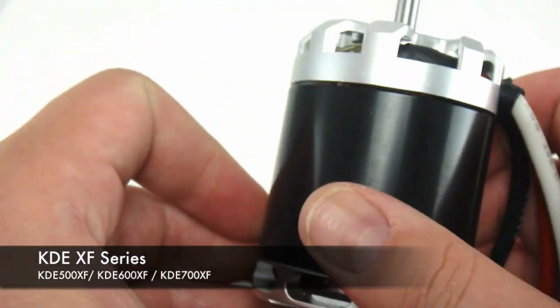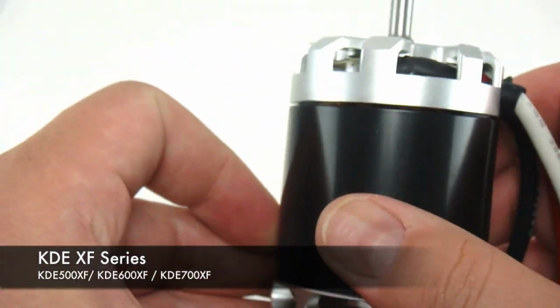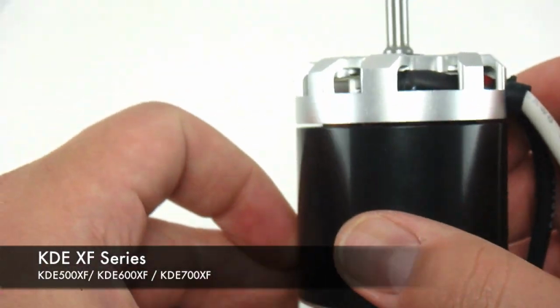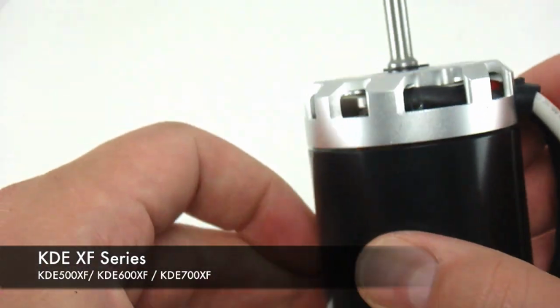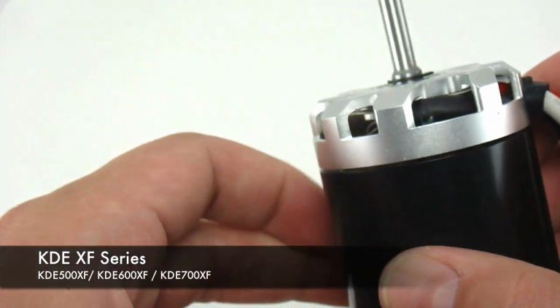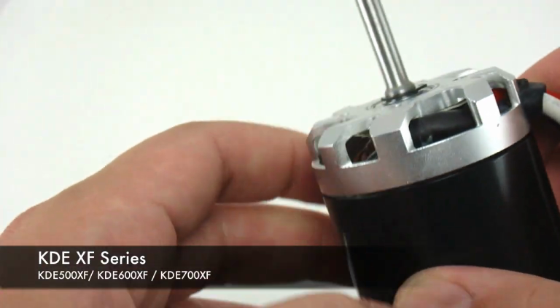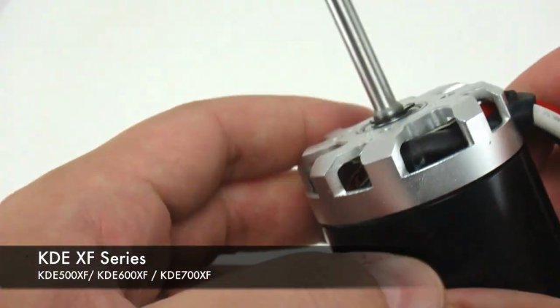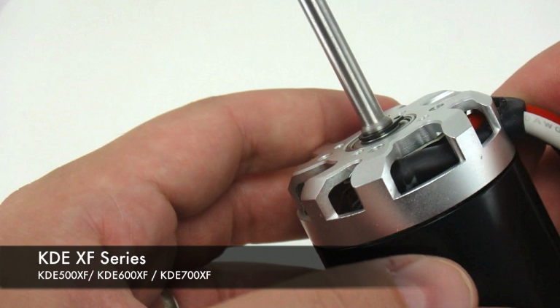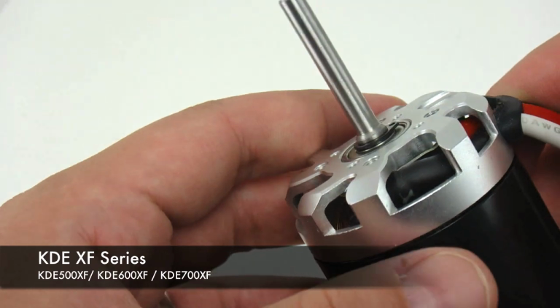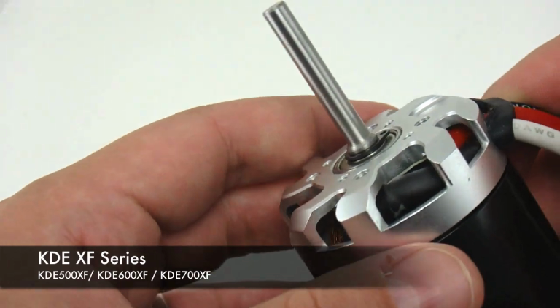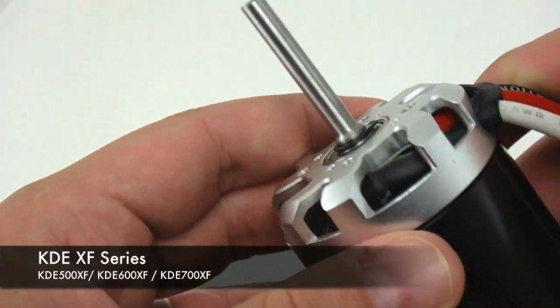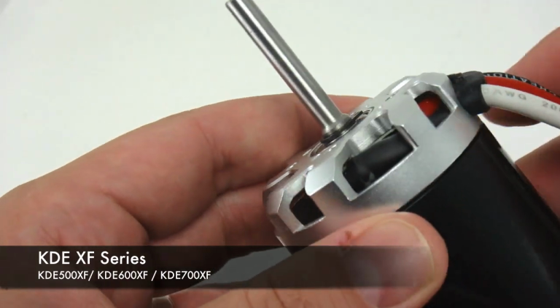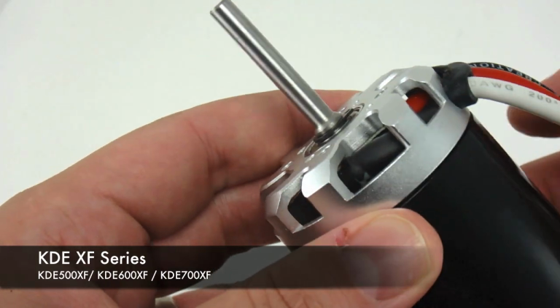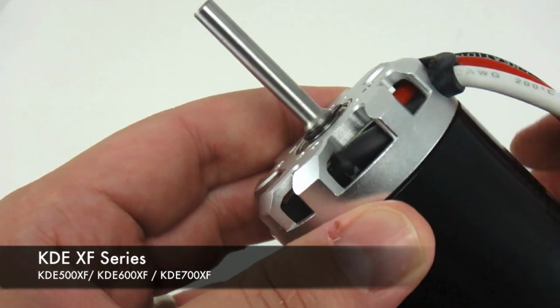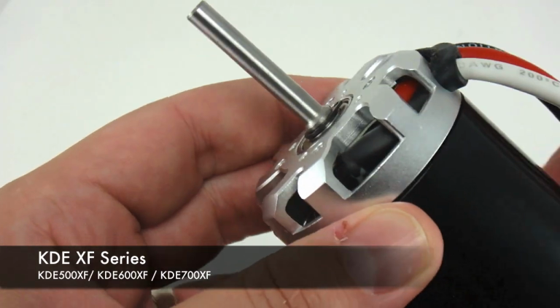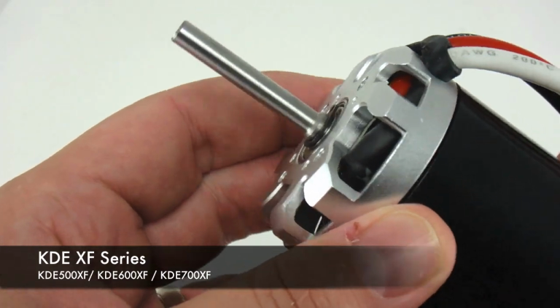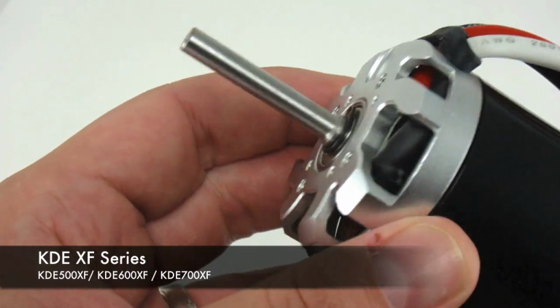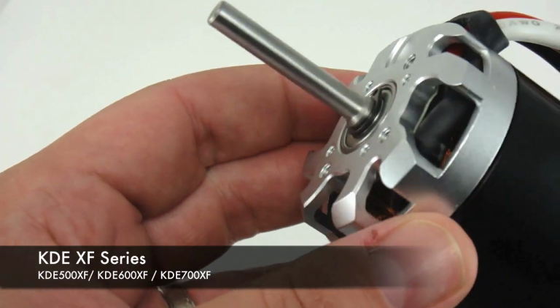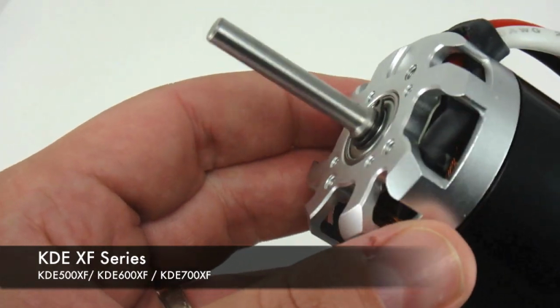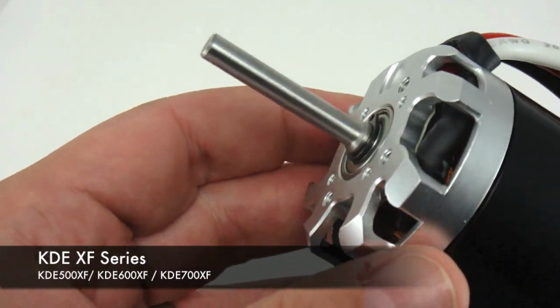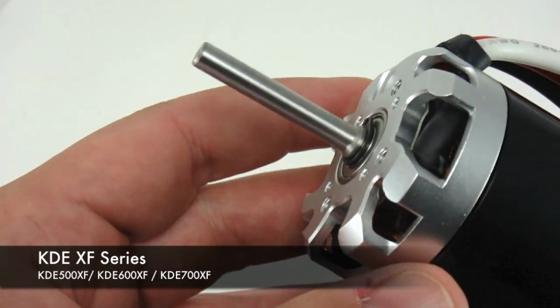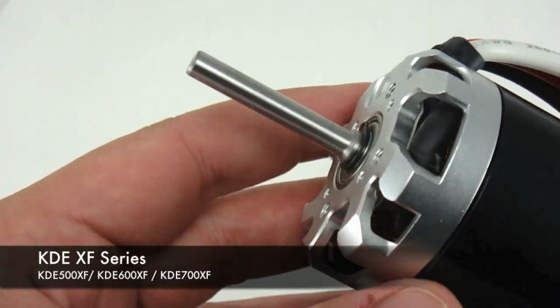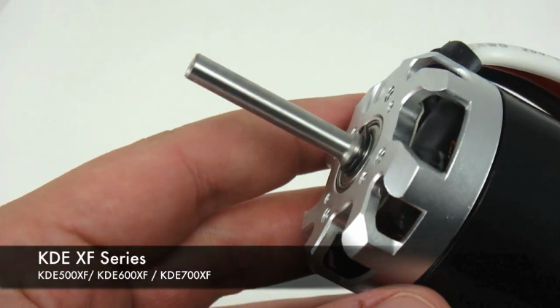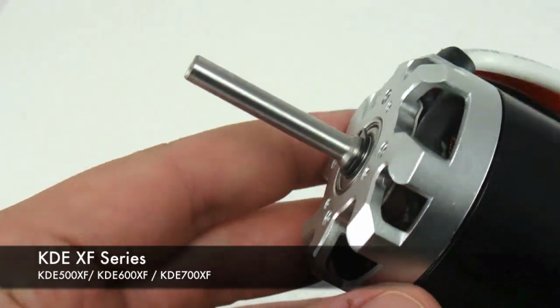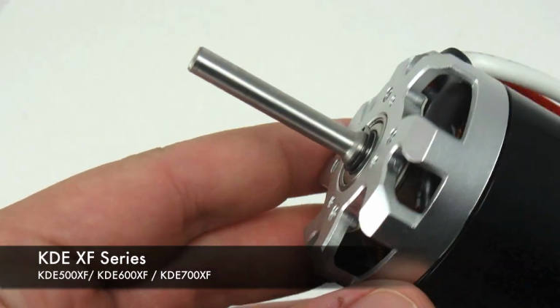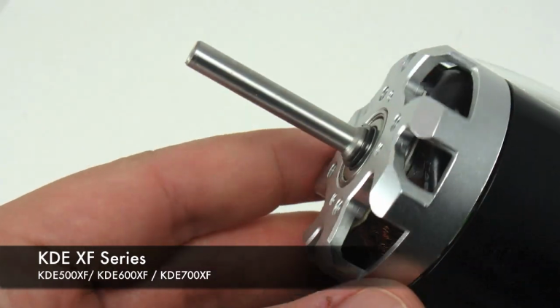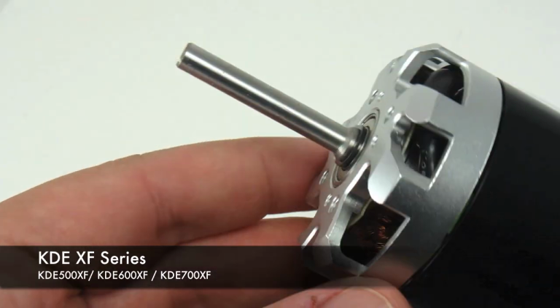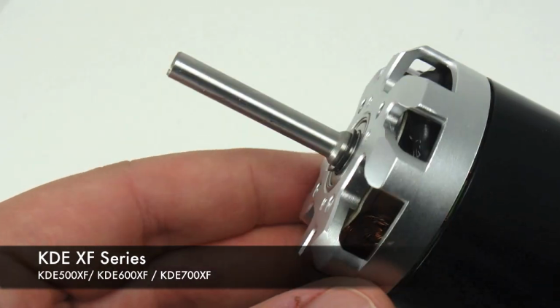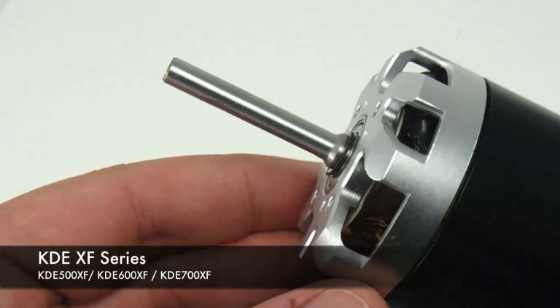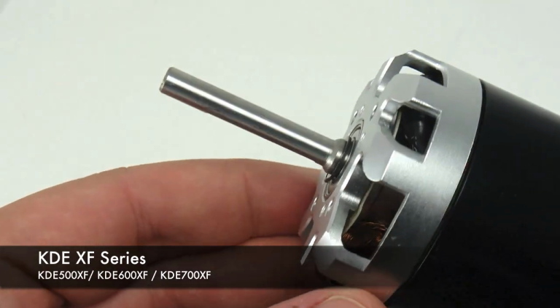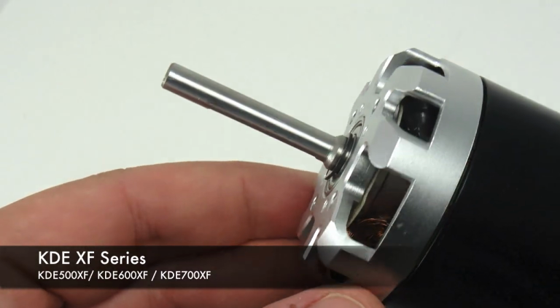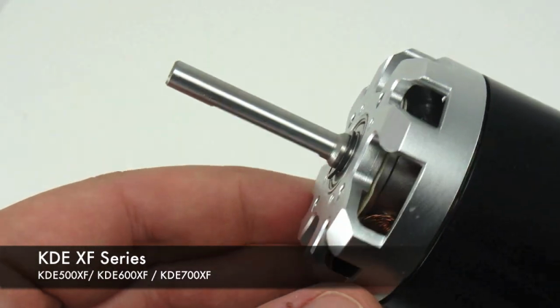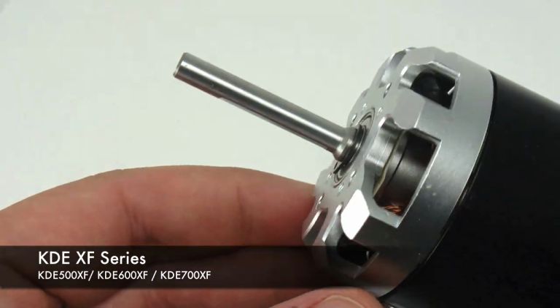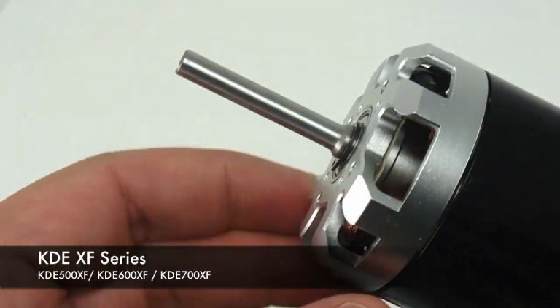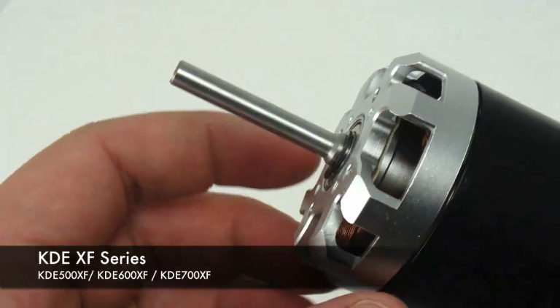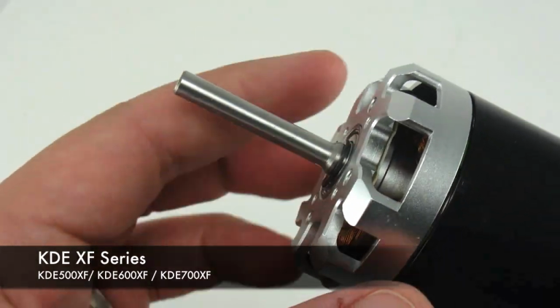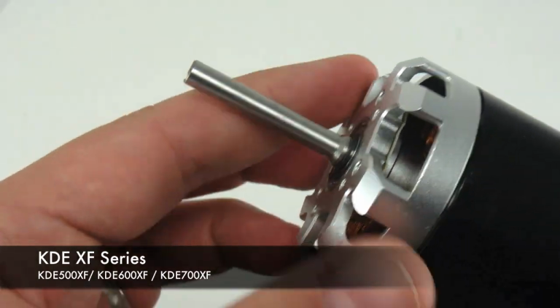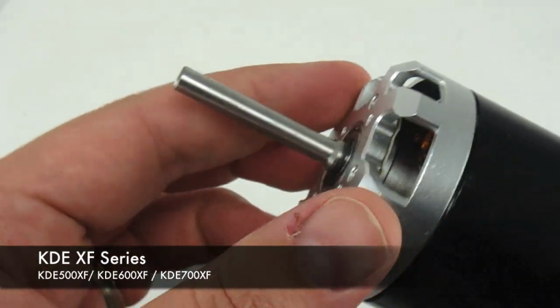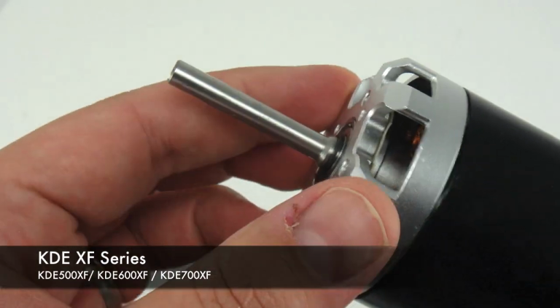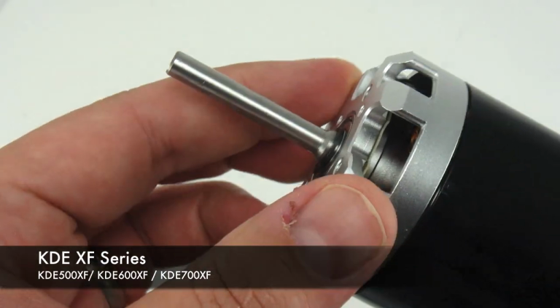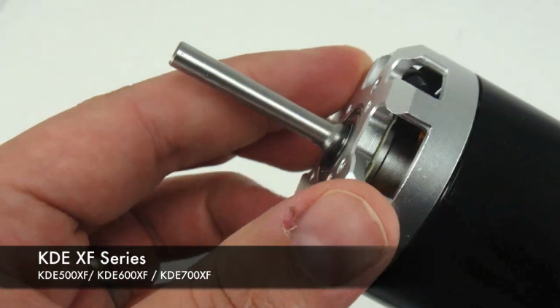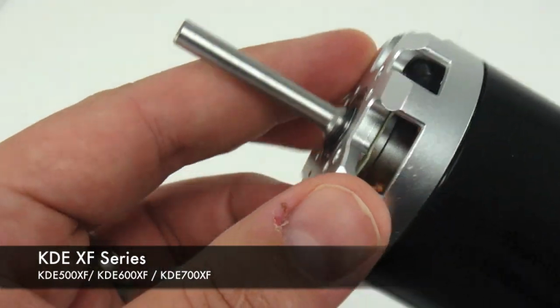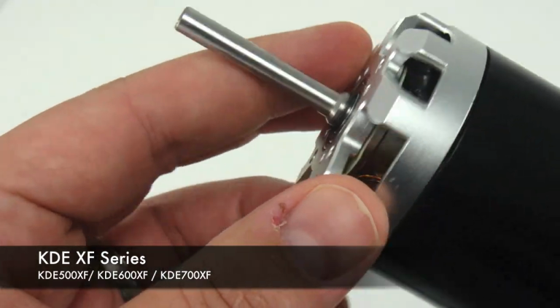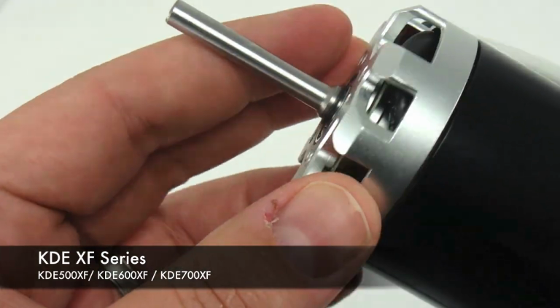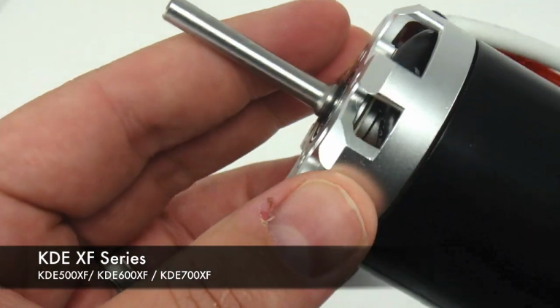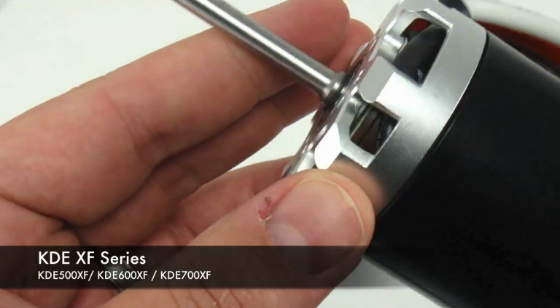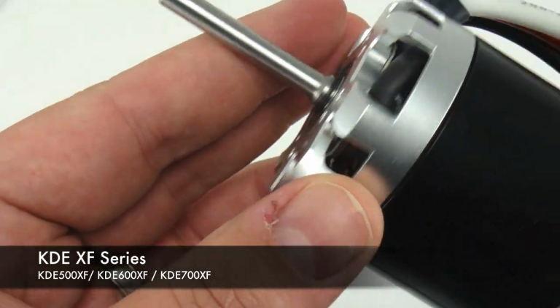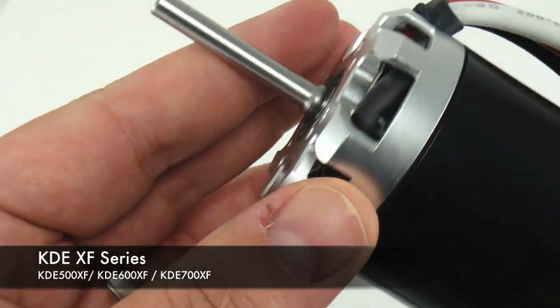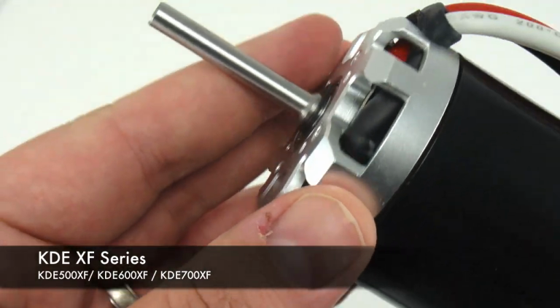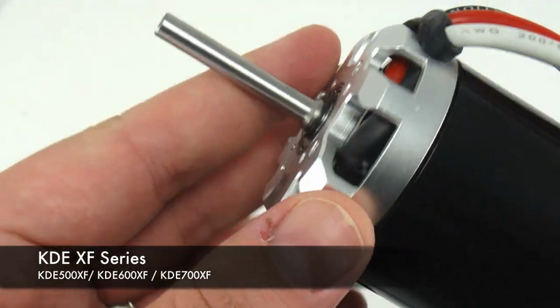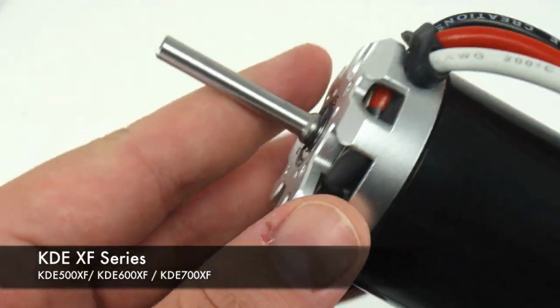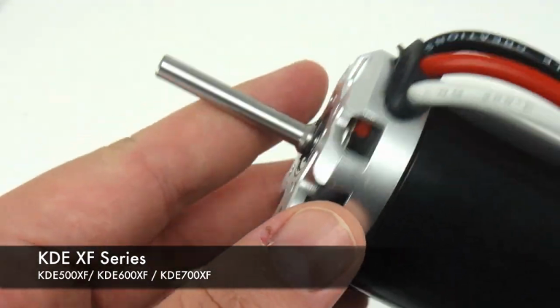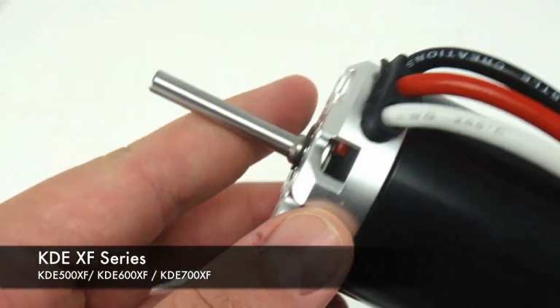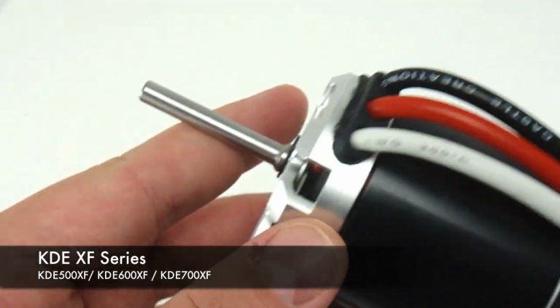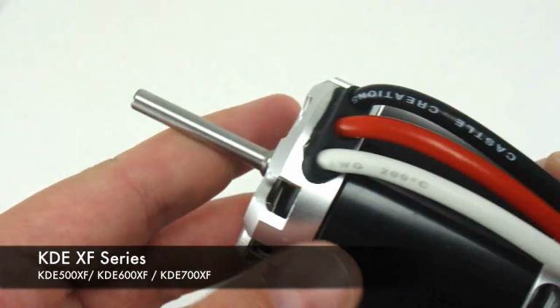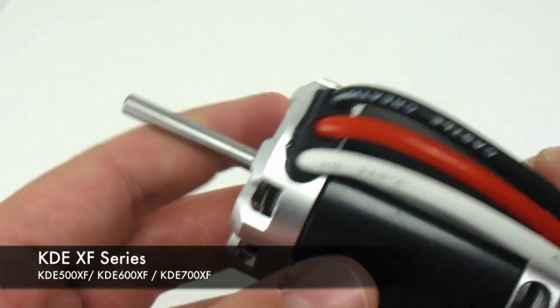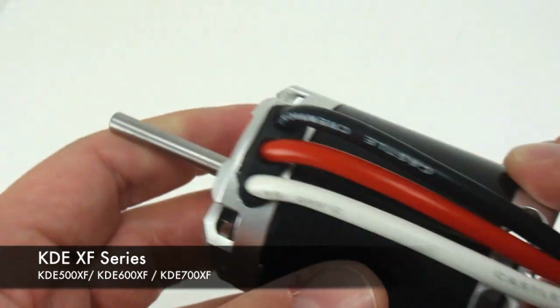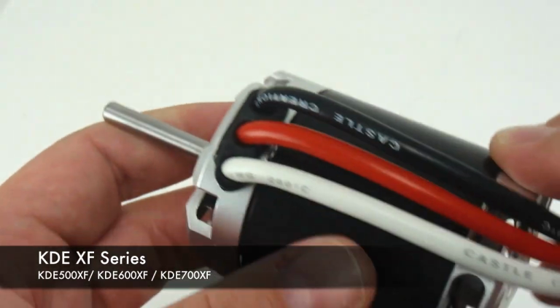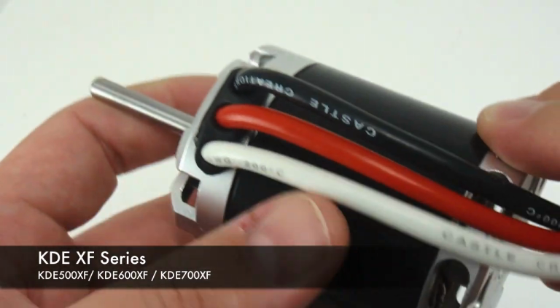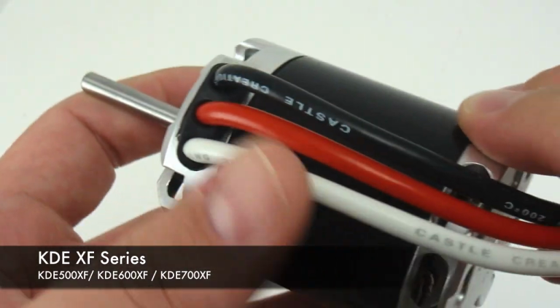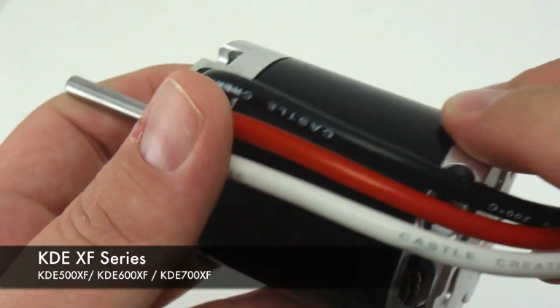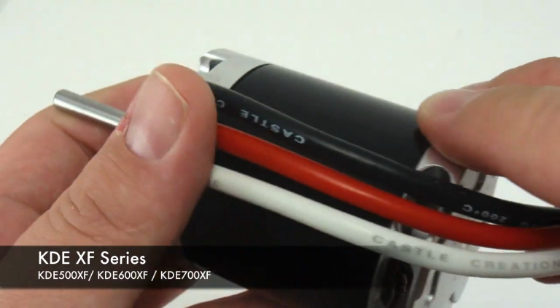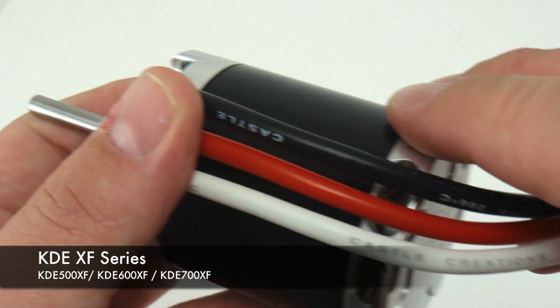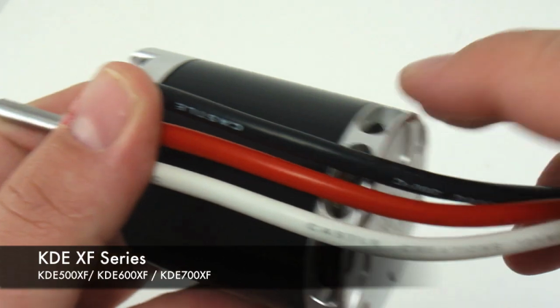One side of the motor shaft on the XF series has already been ground flat, so there is no need to break out the Dremel tool.